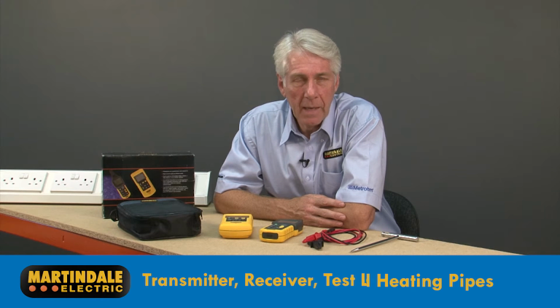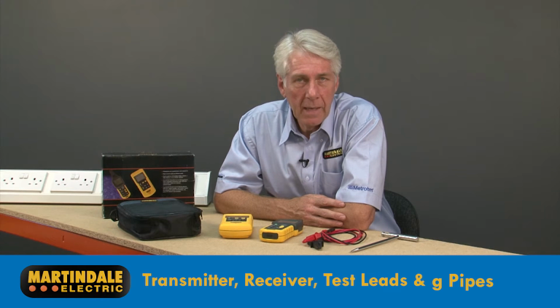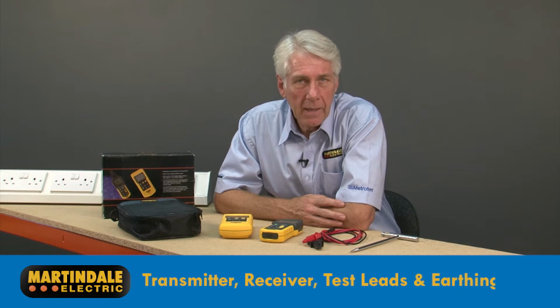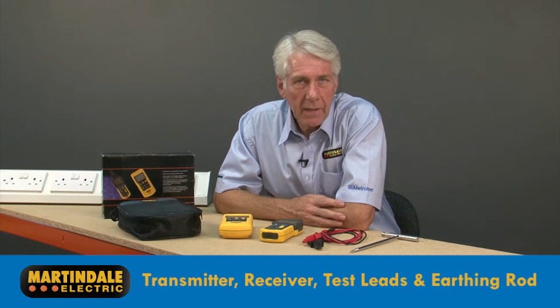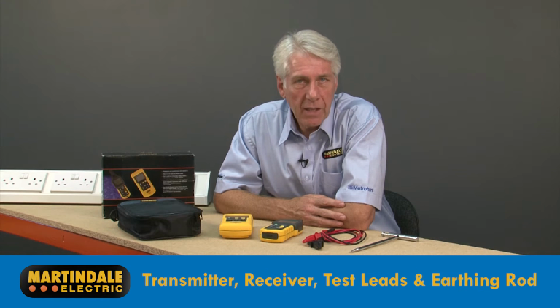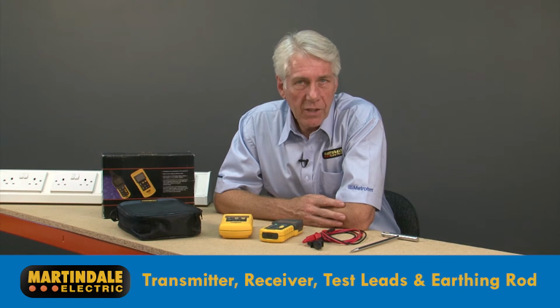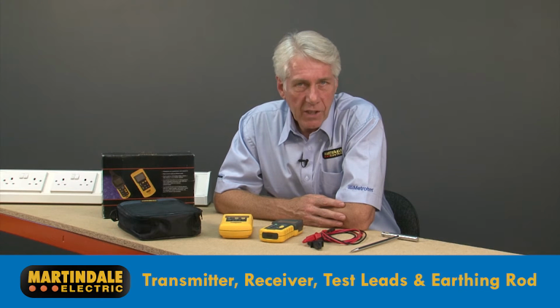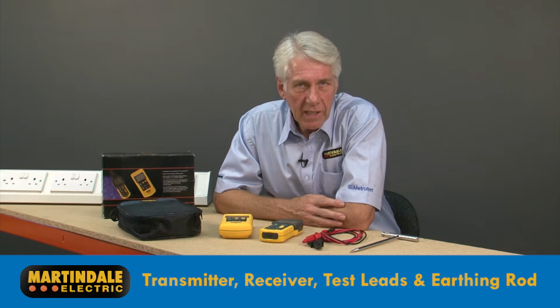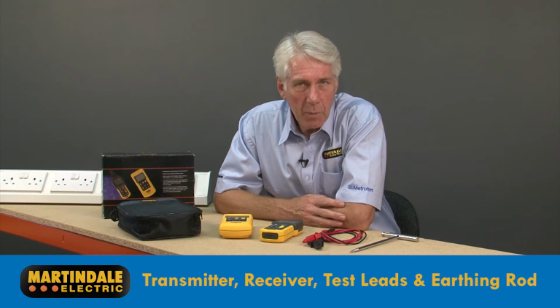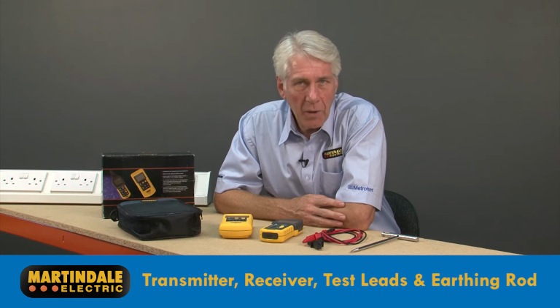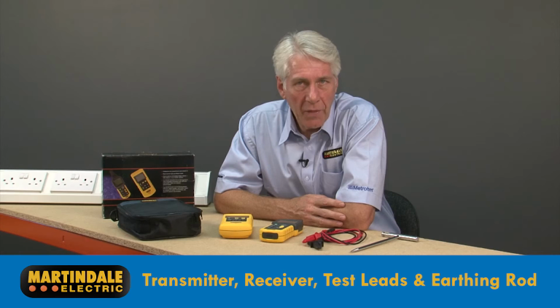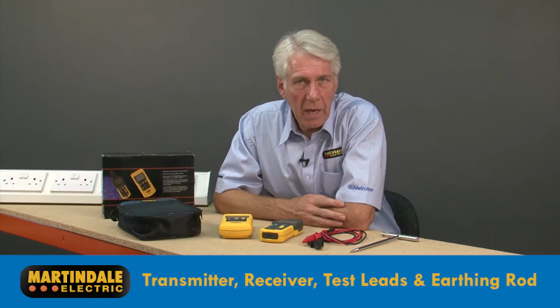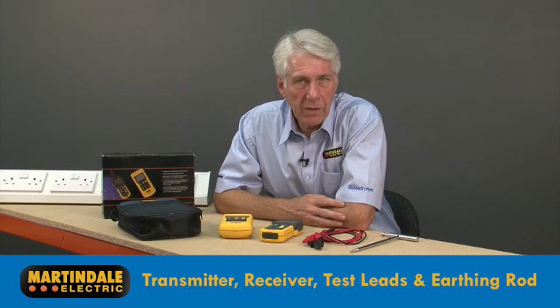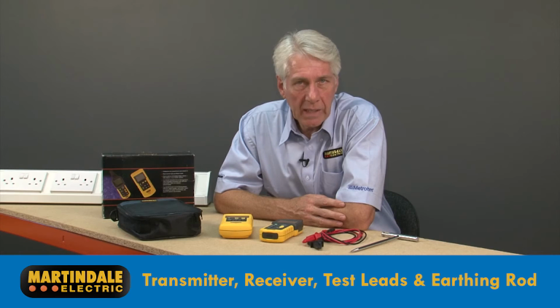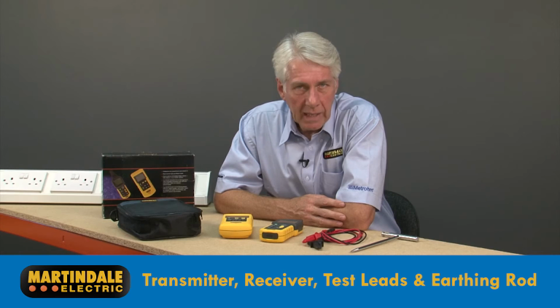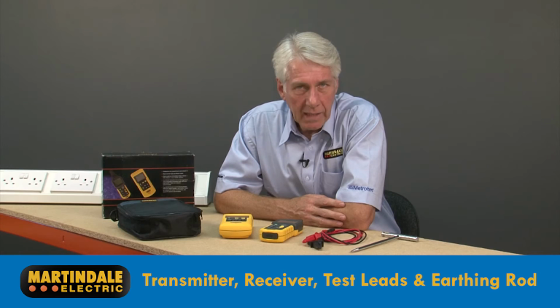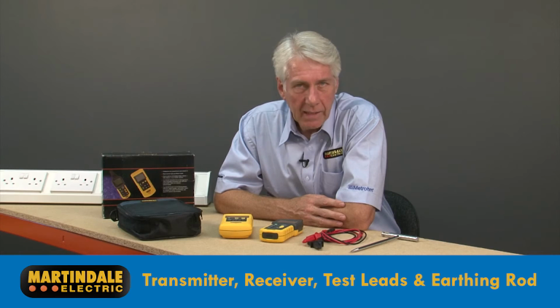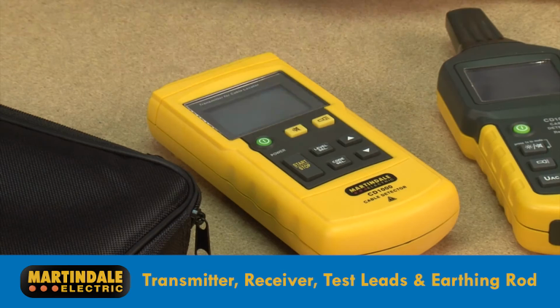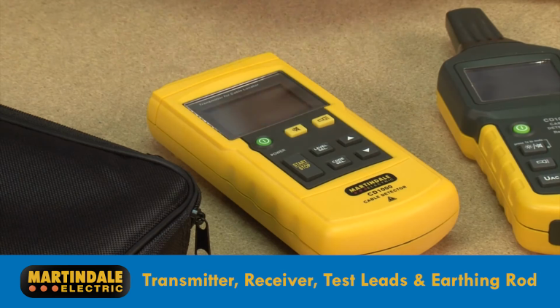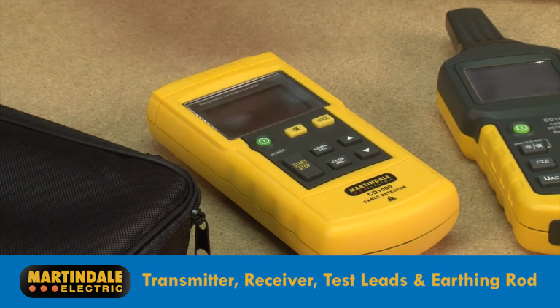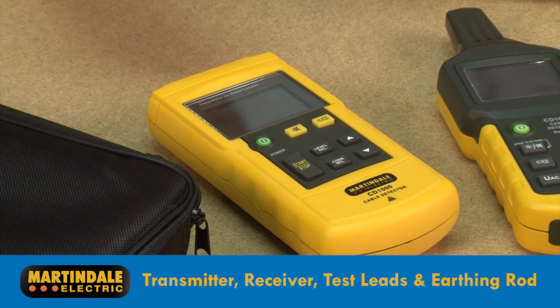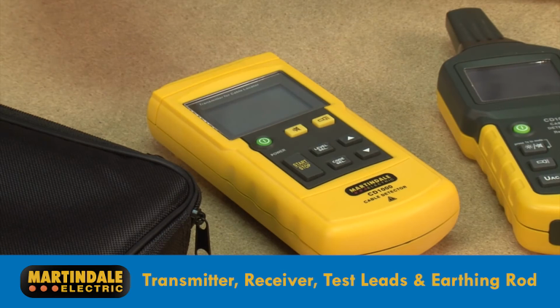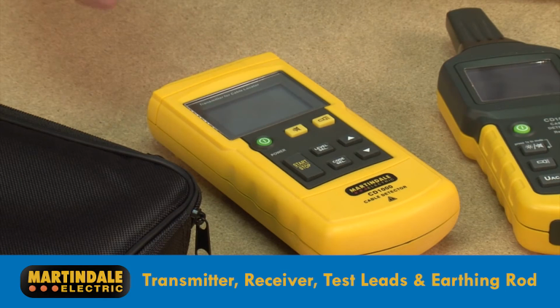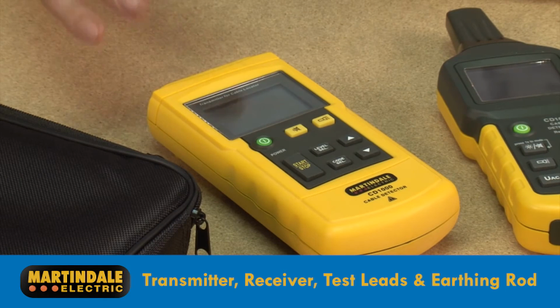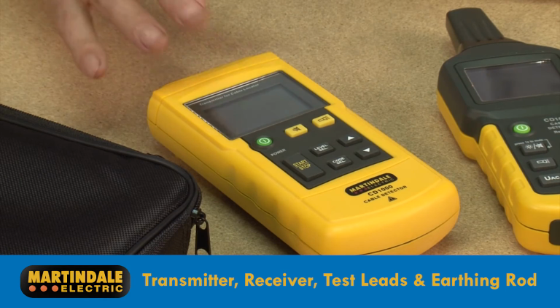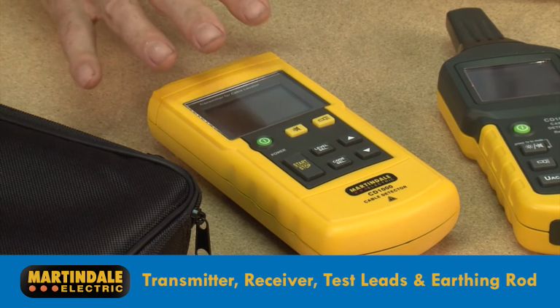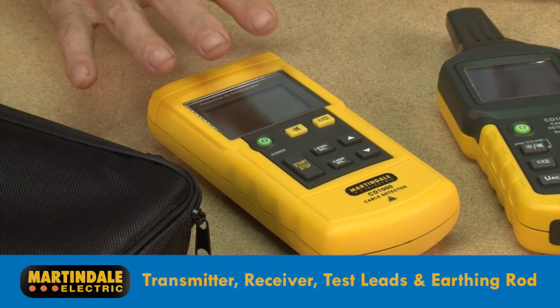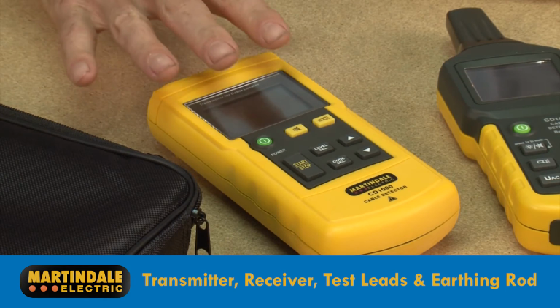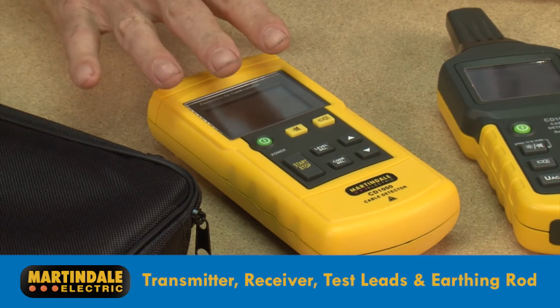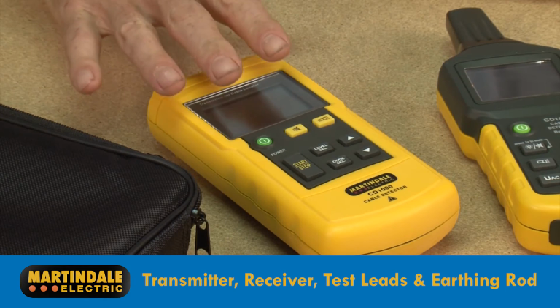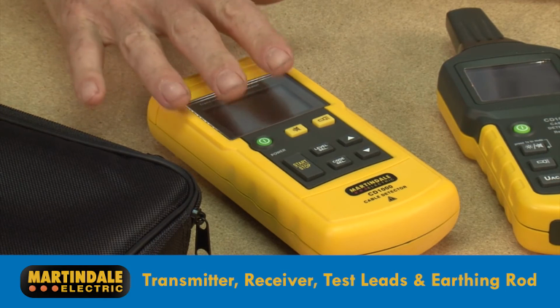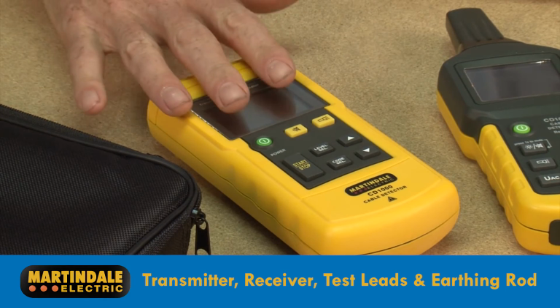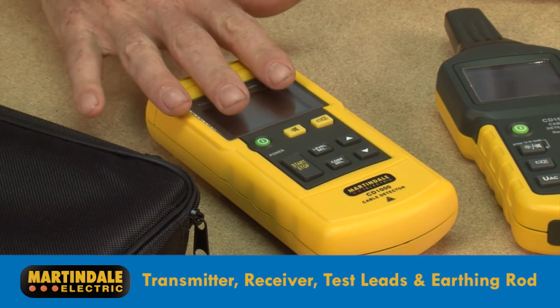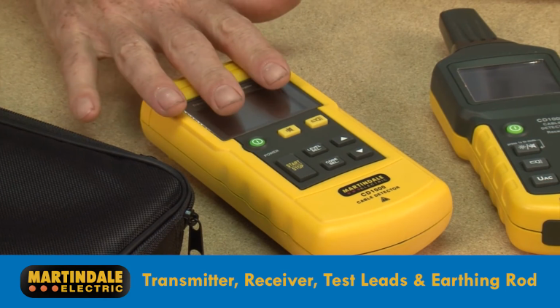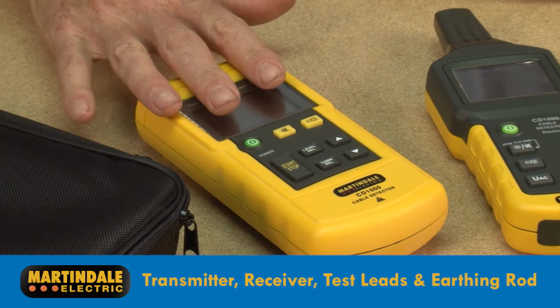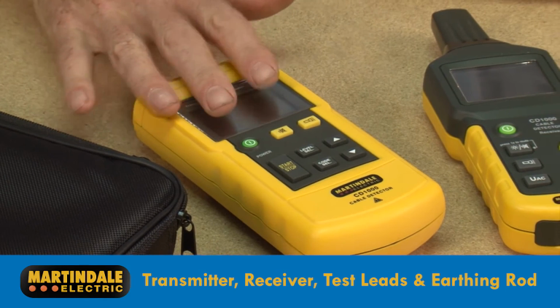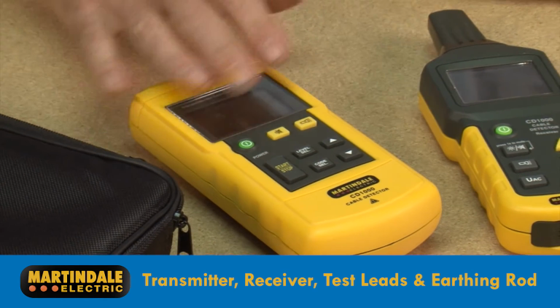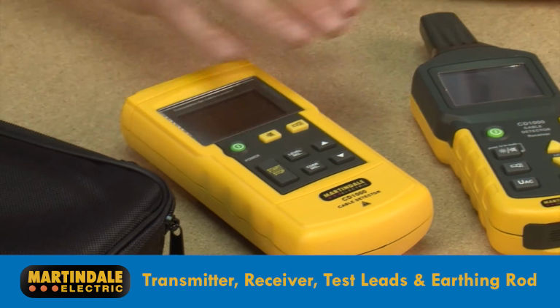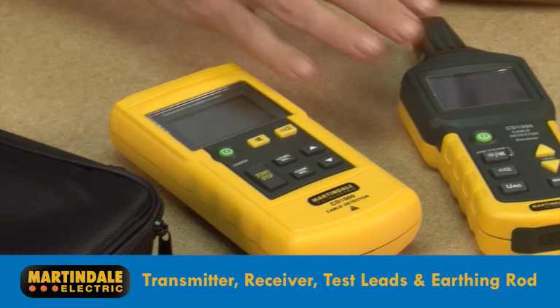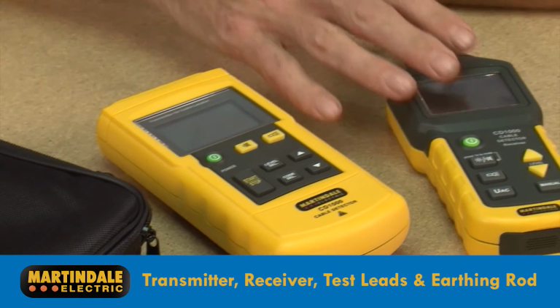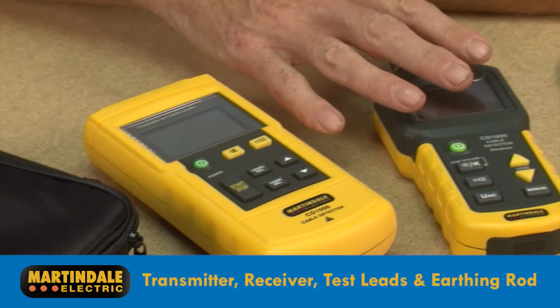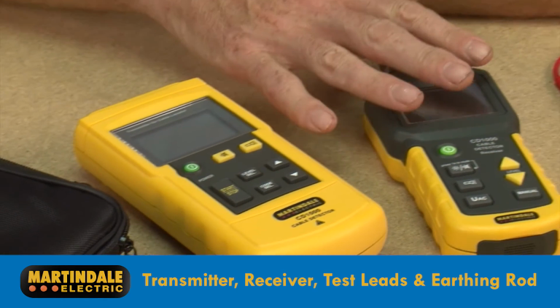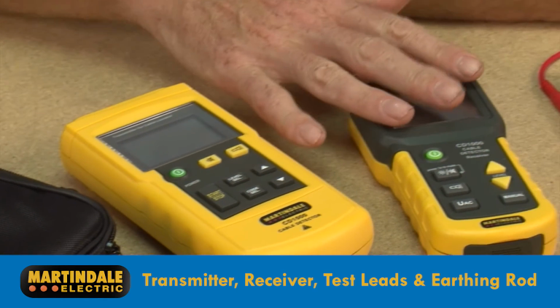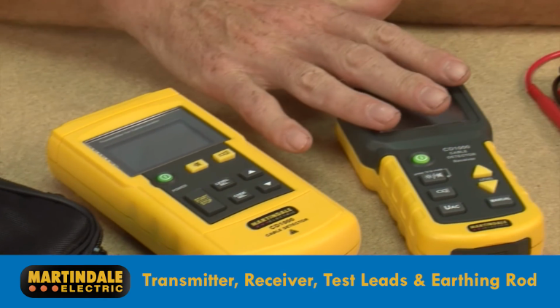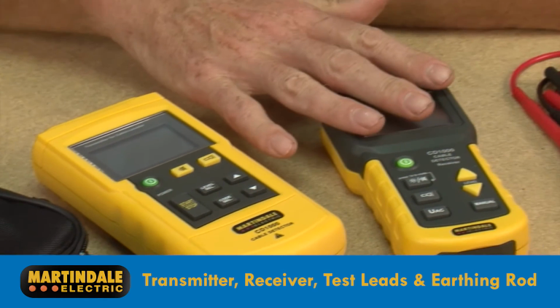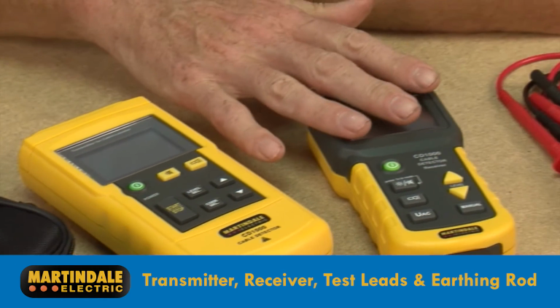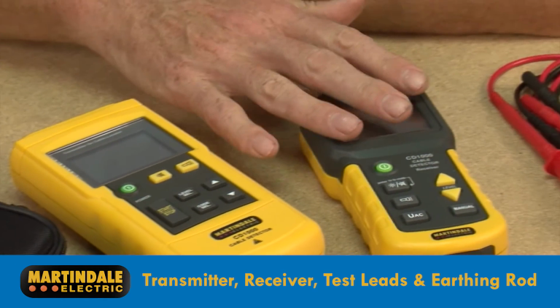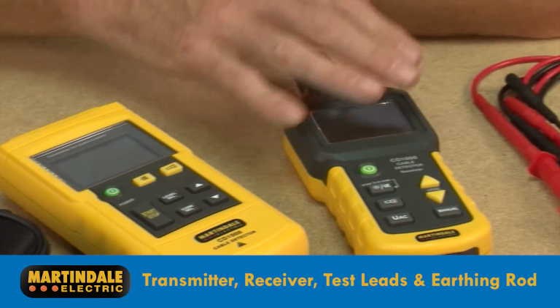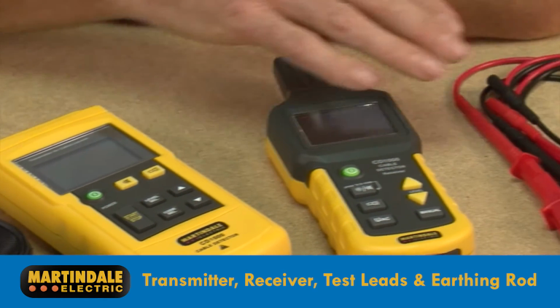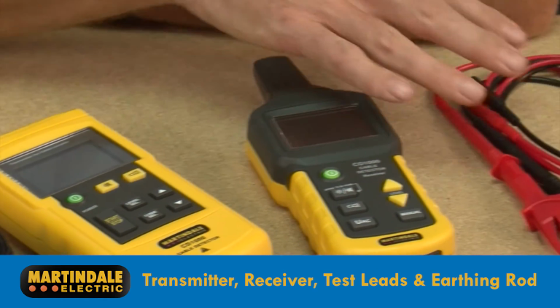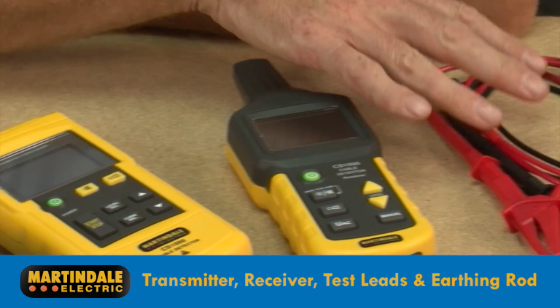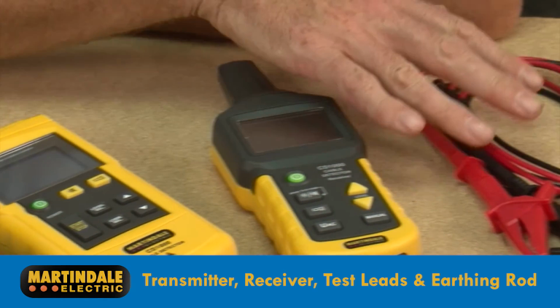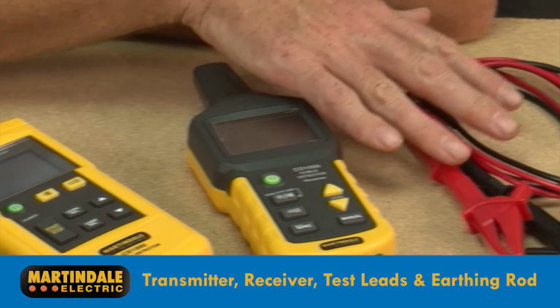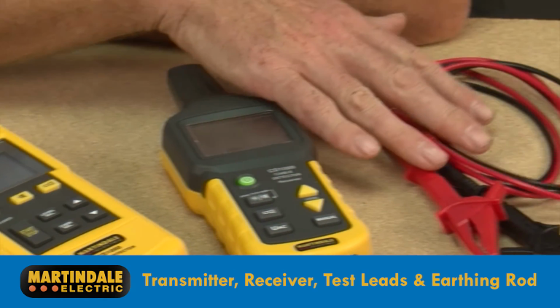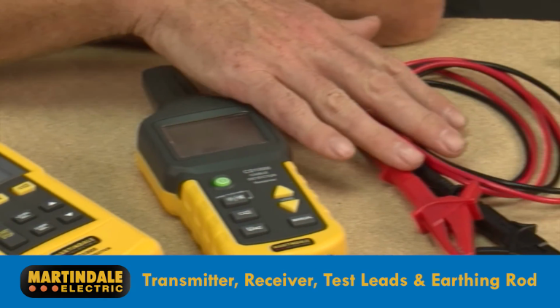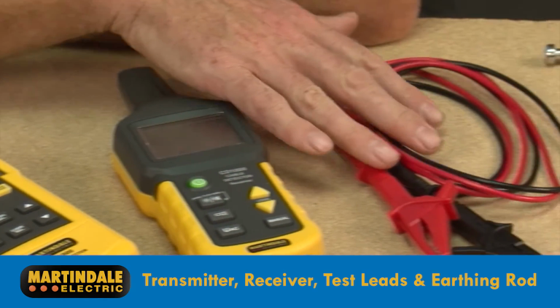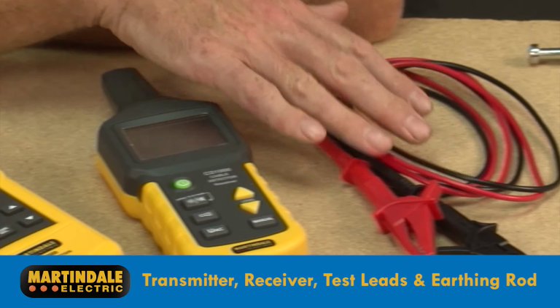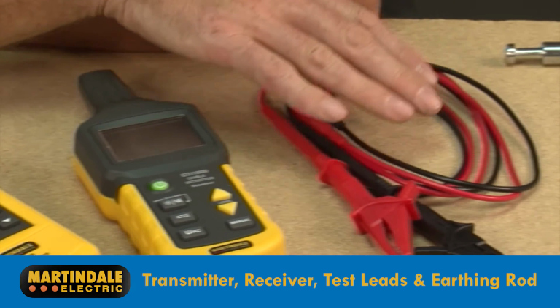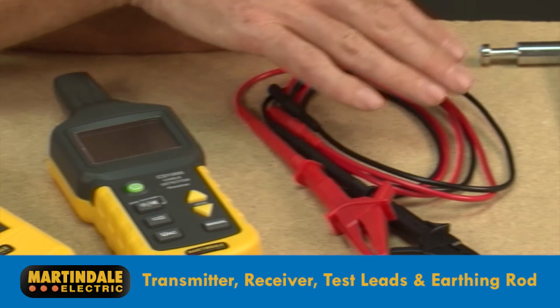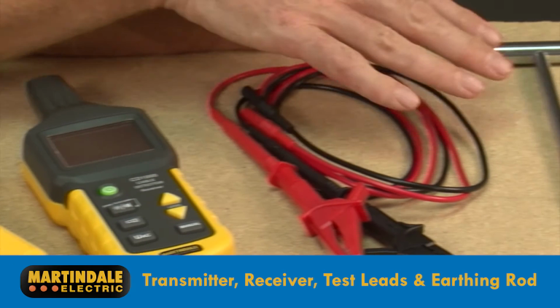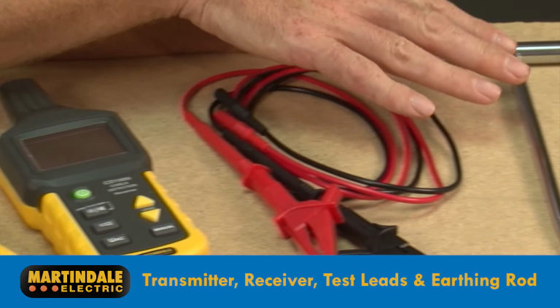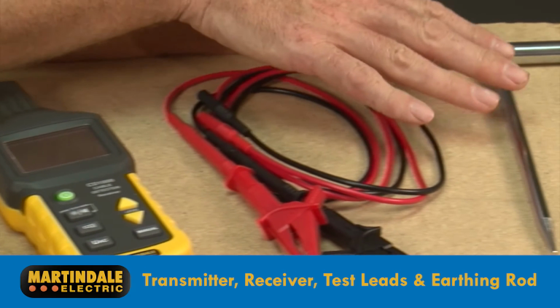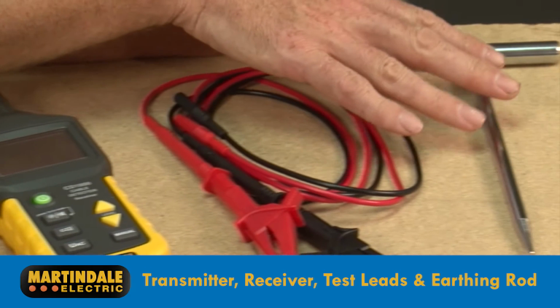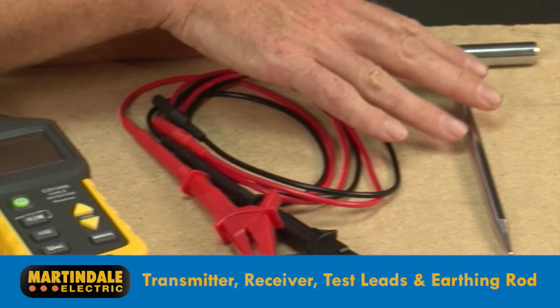The CD1000 kit includes a transmitter, receiver, test leads, and an earthing rod.